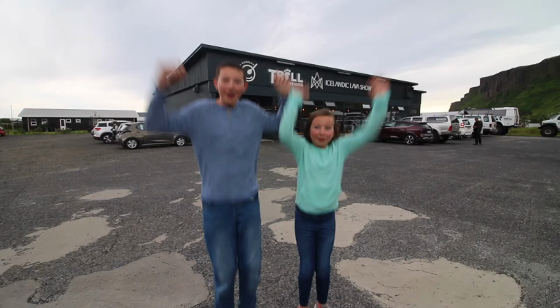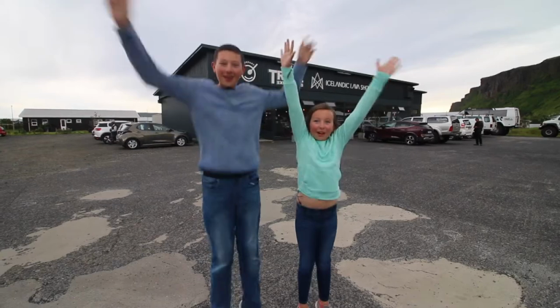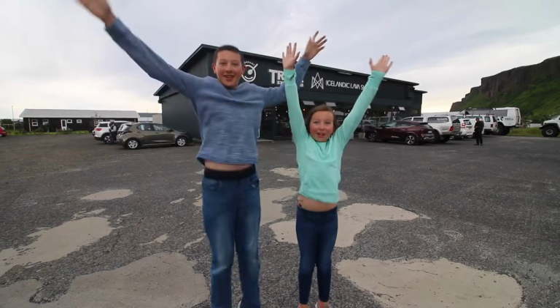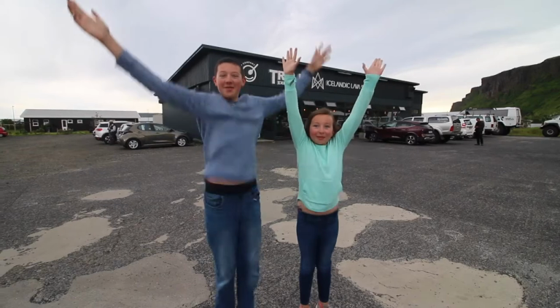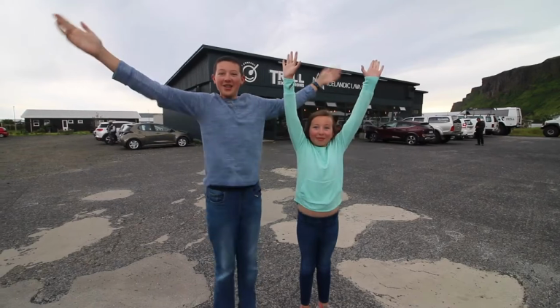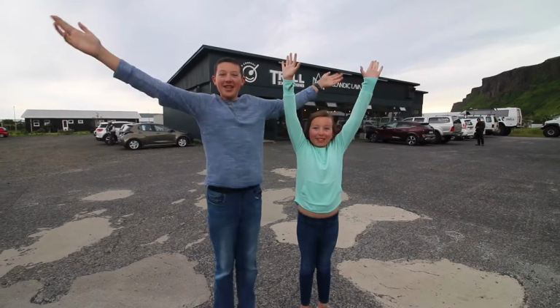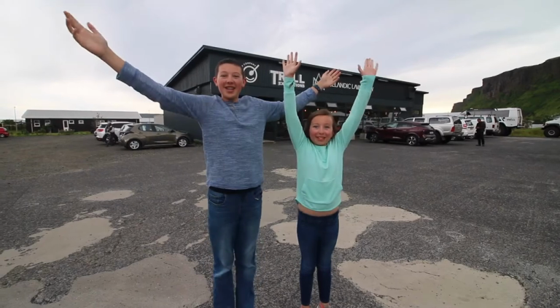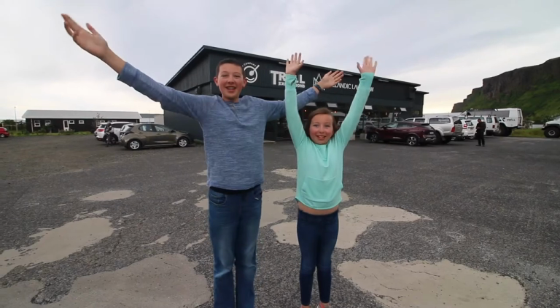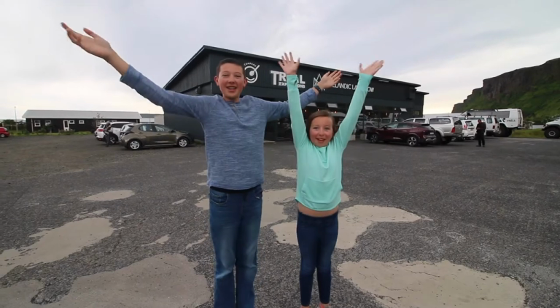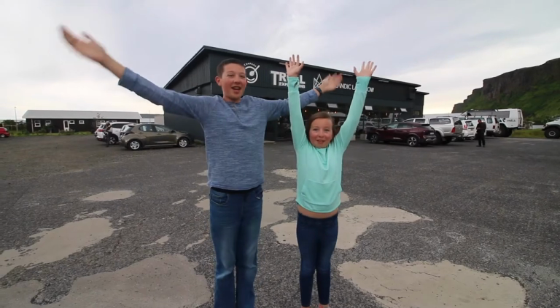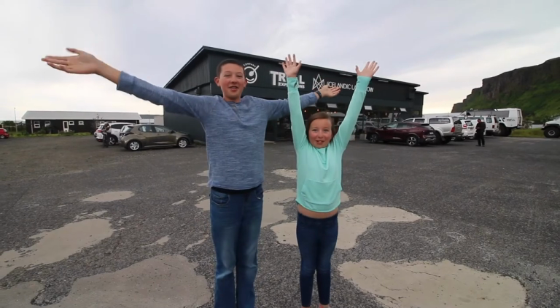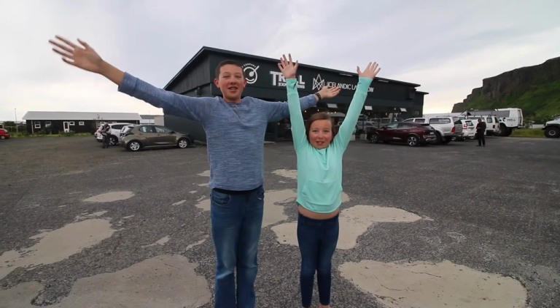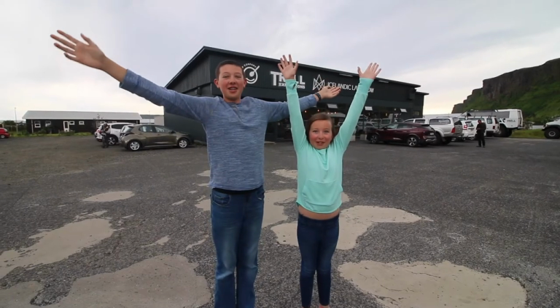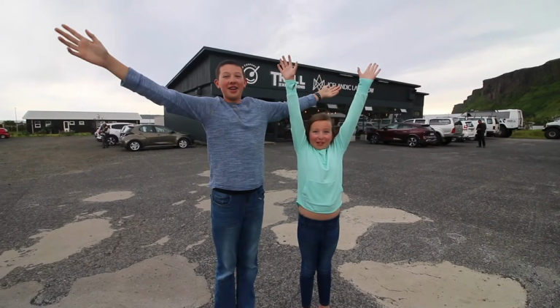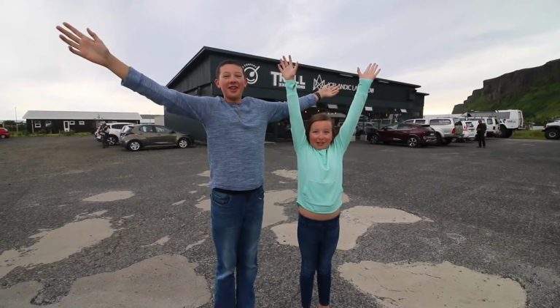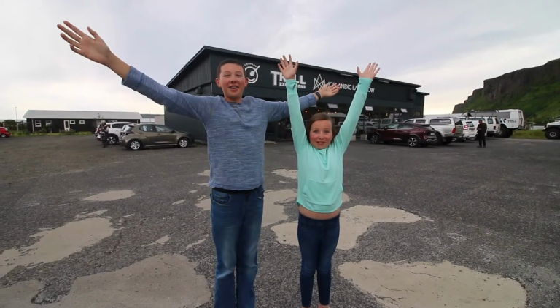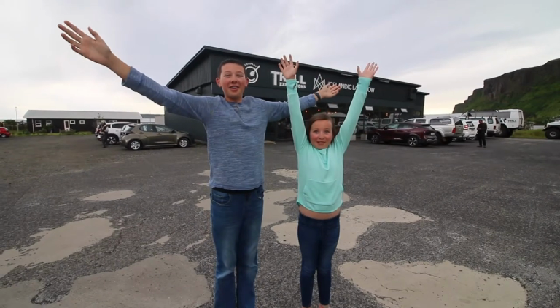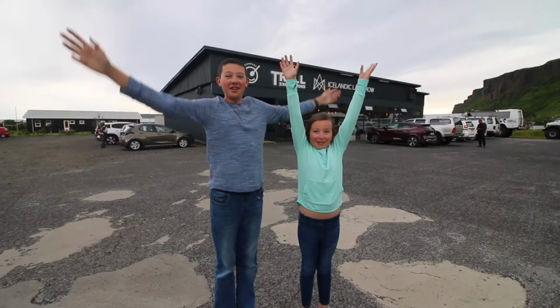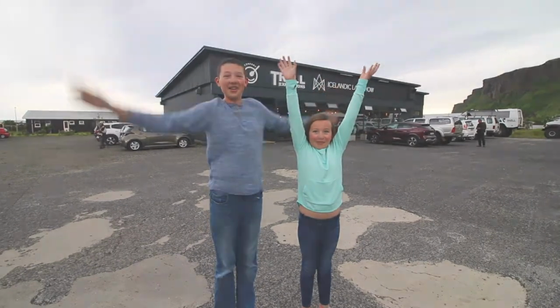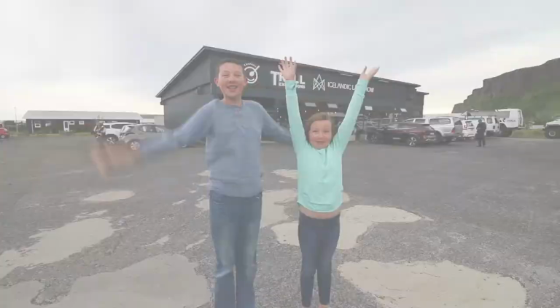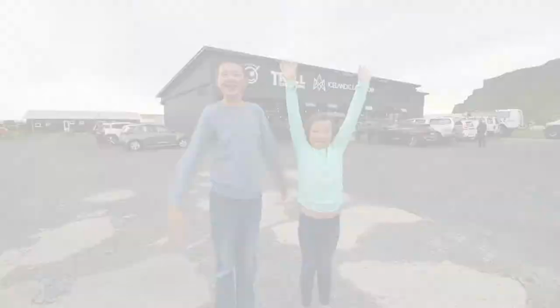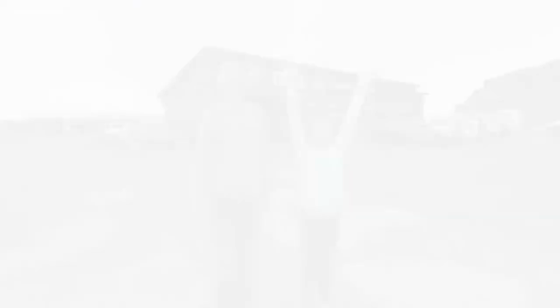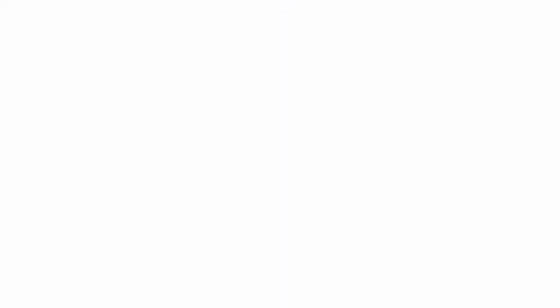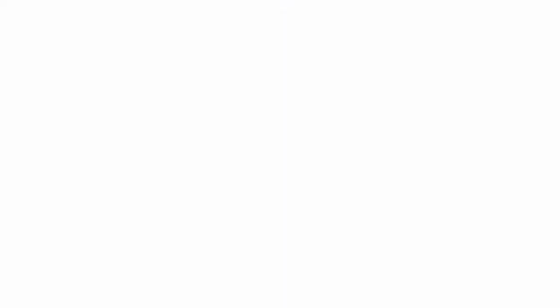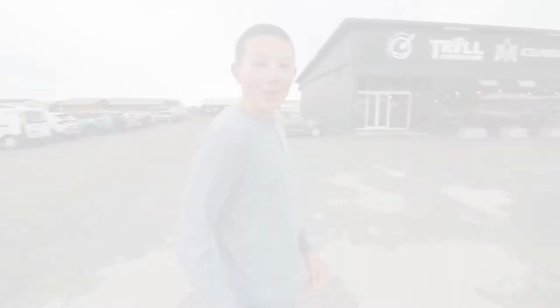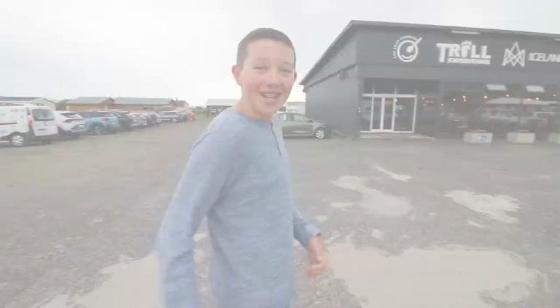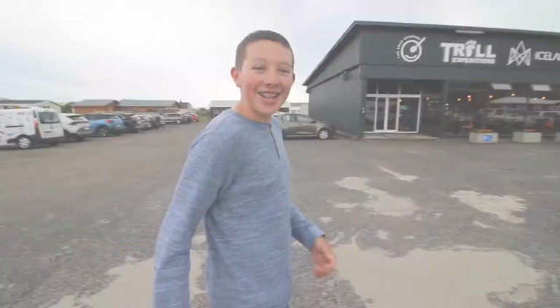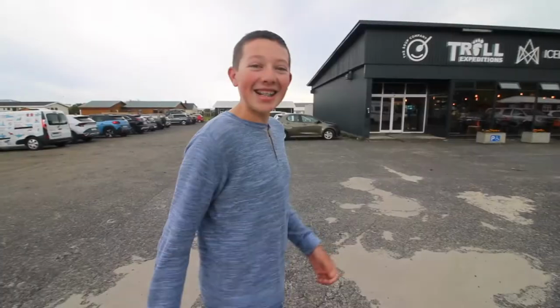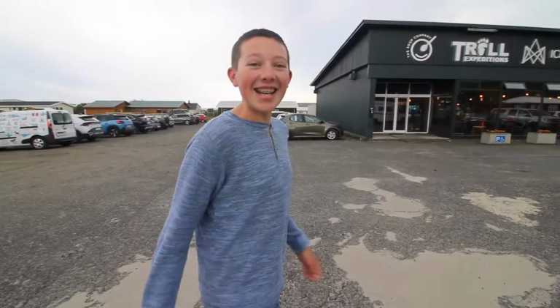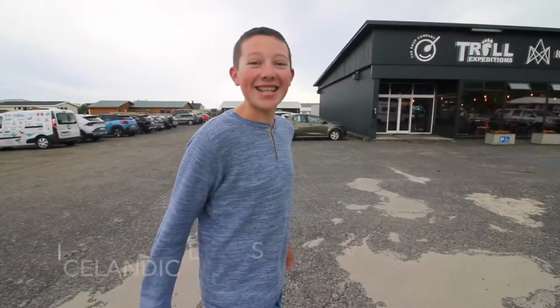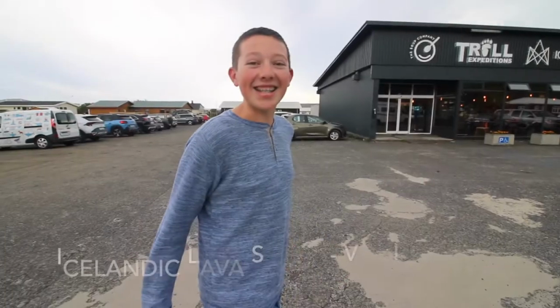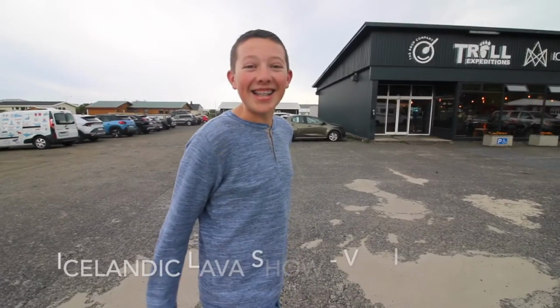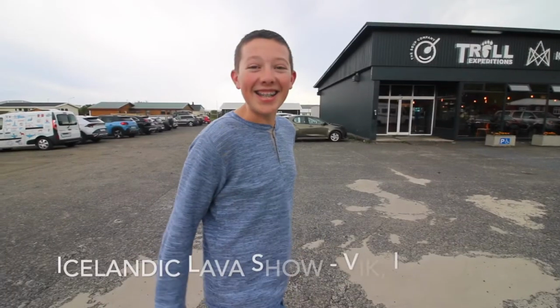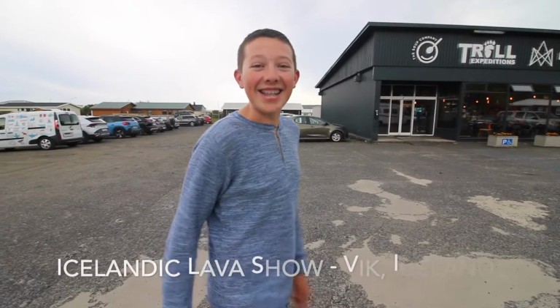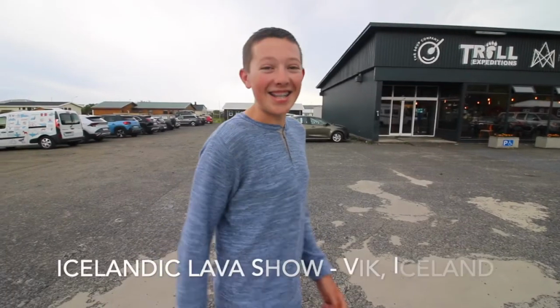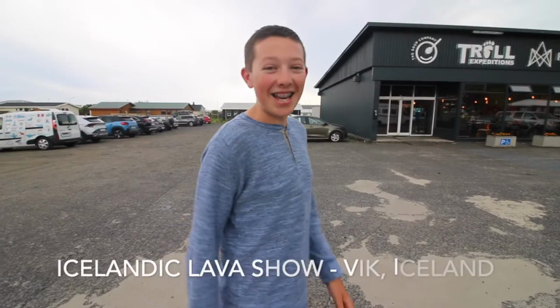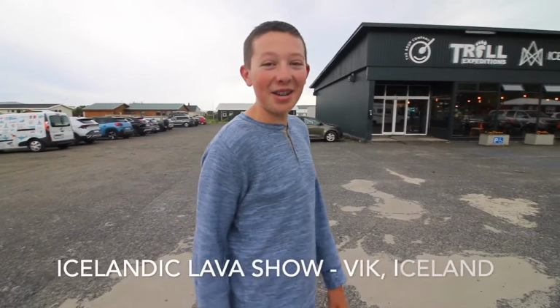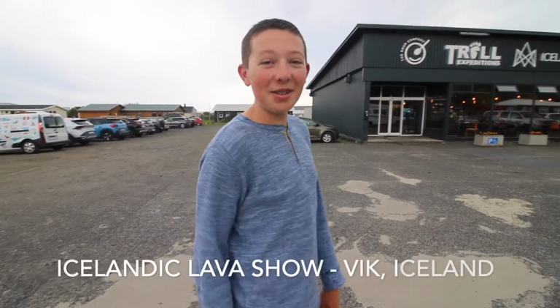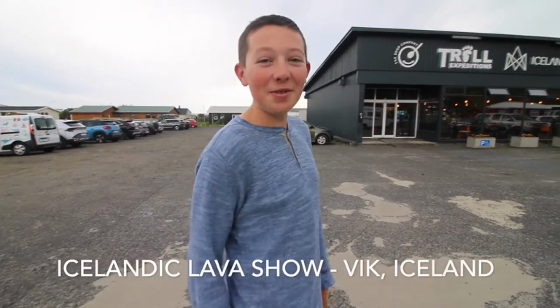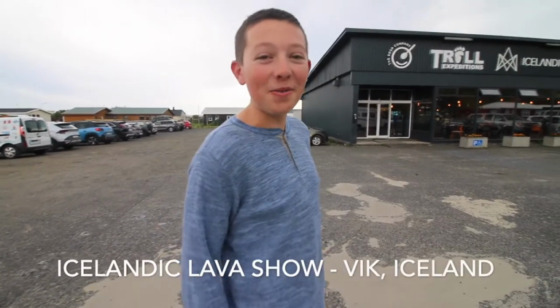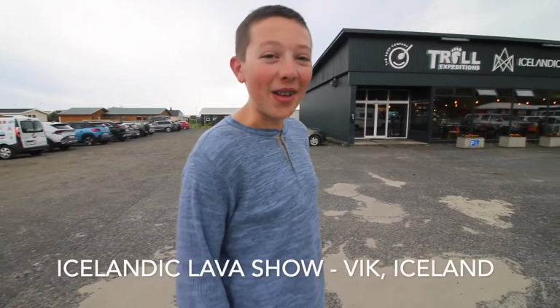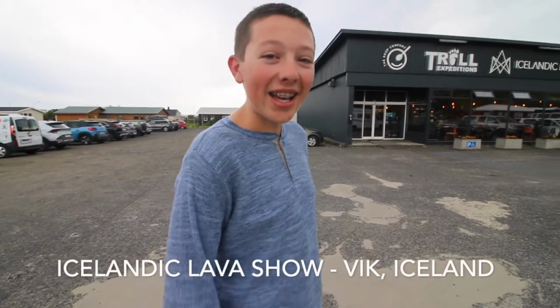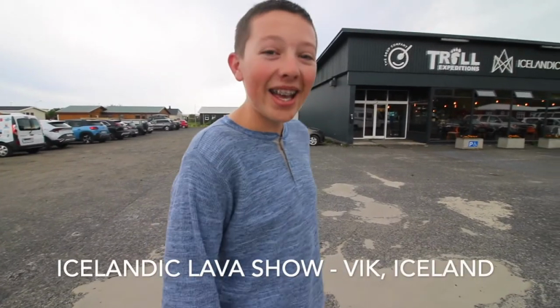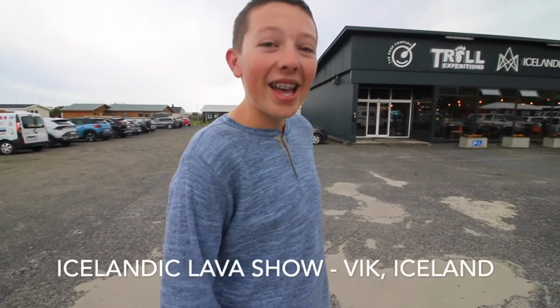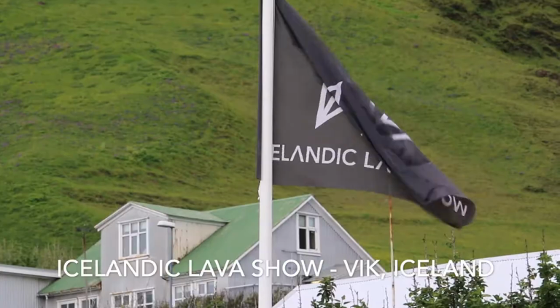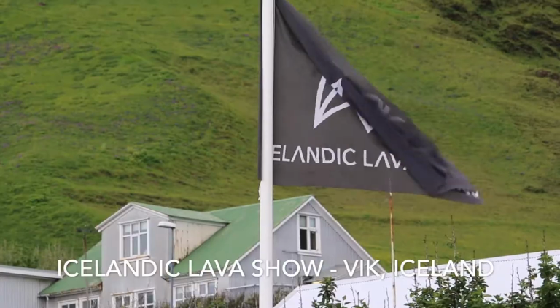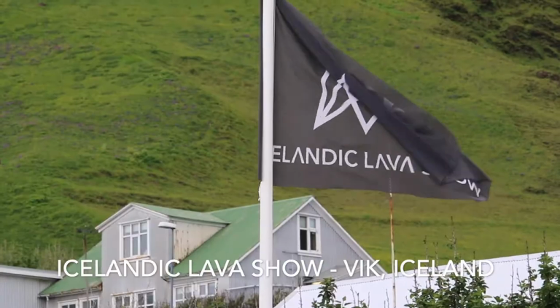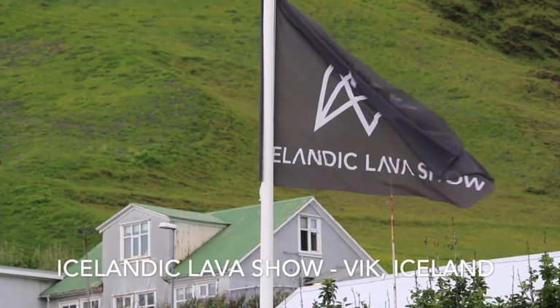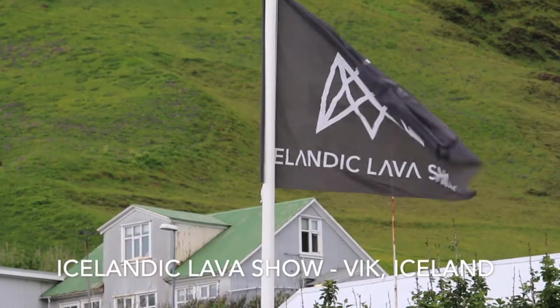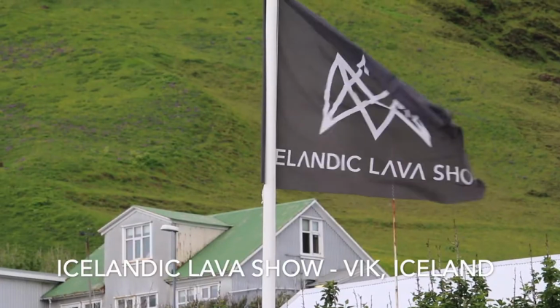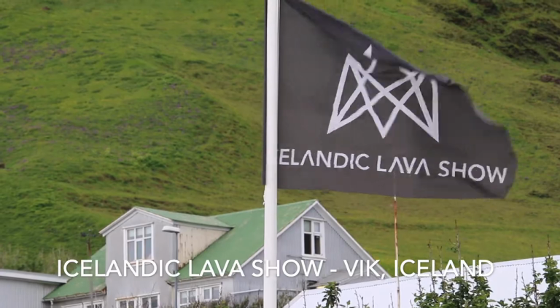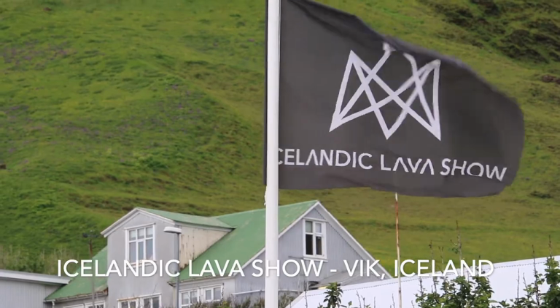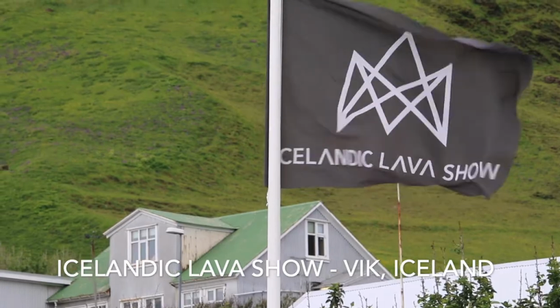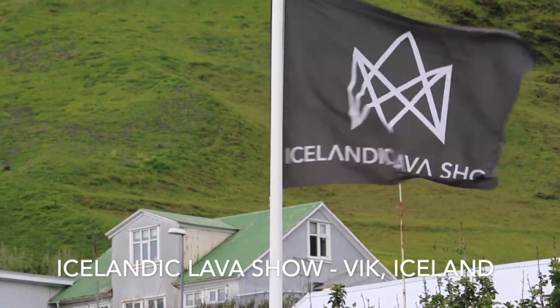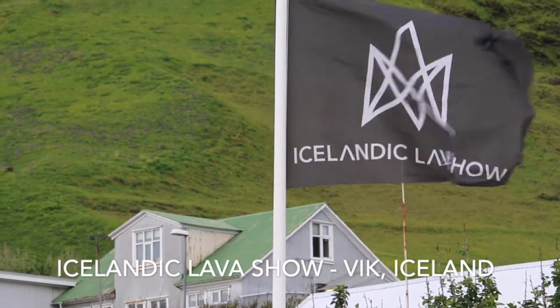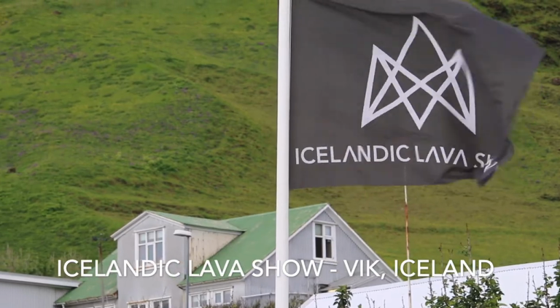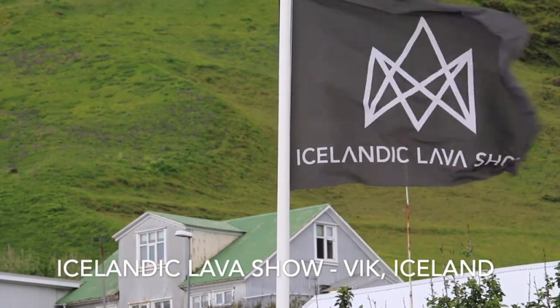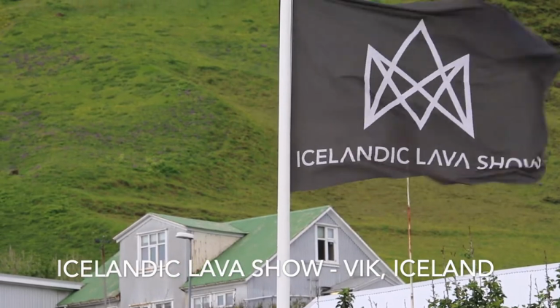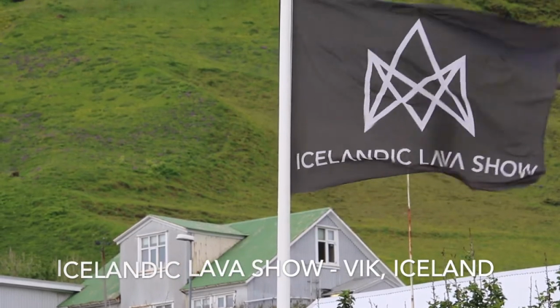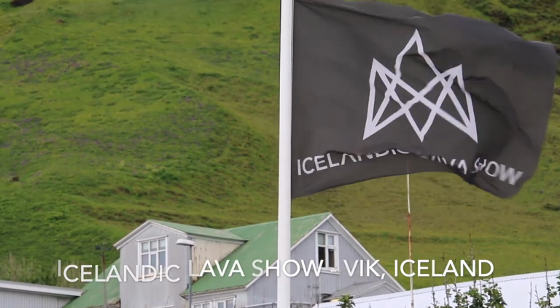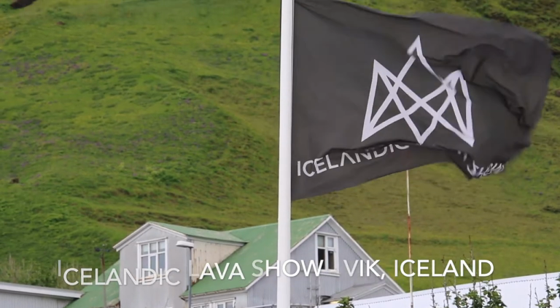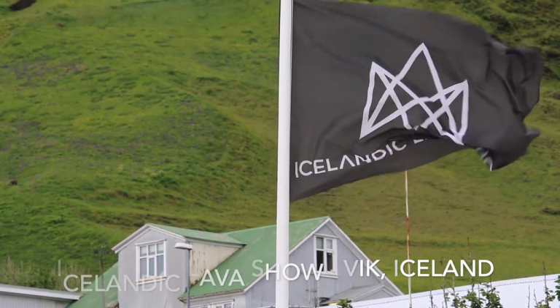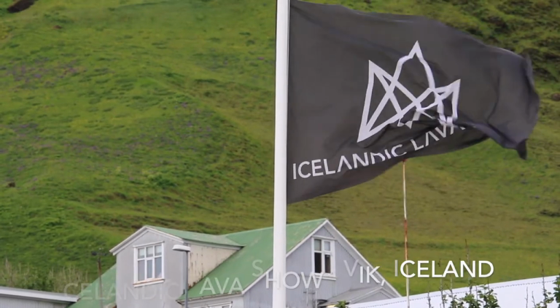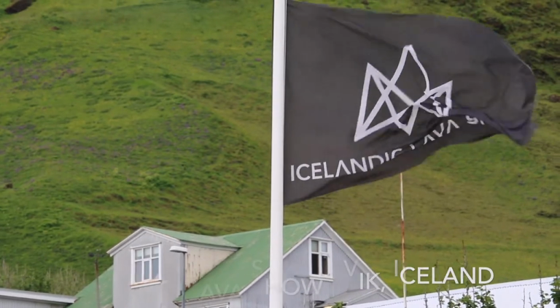Welcome to the Lava Show! We're here in Iceland, in the town of Vik, at the Icelandic Lava Show.